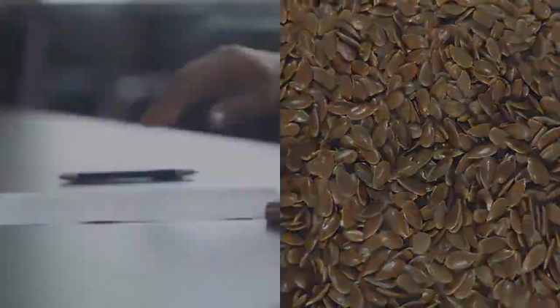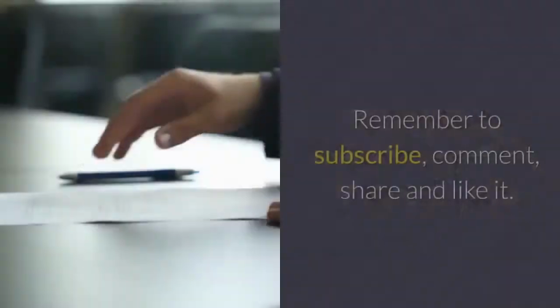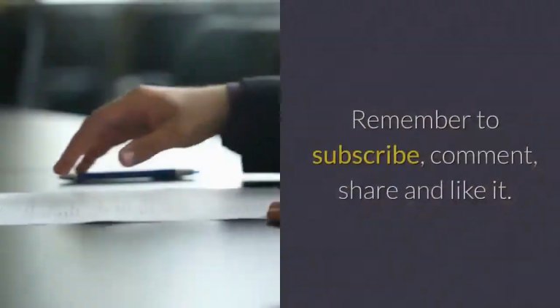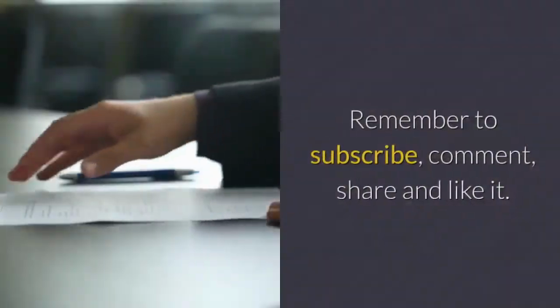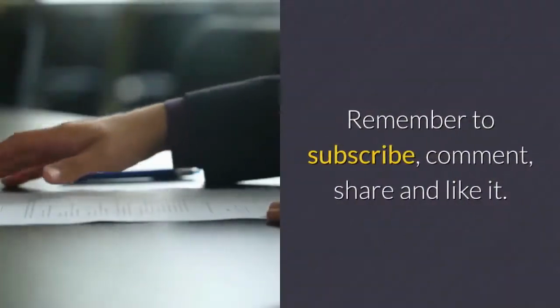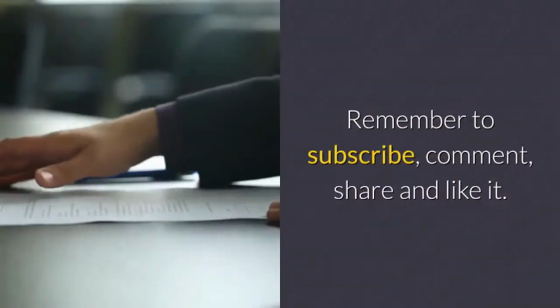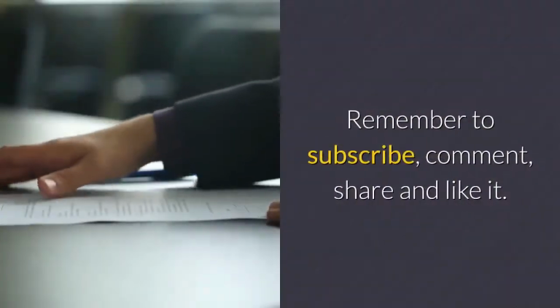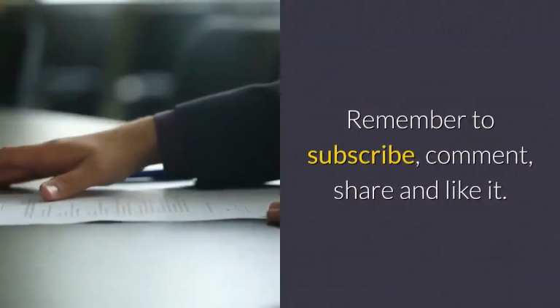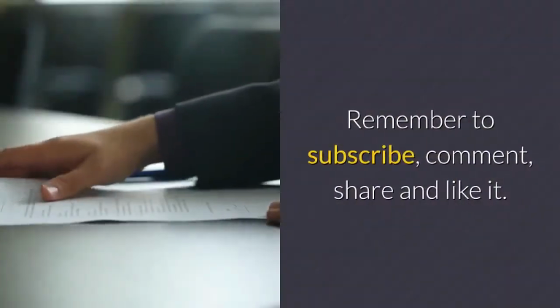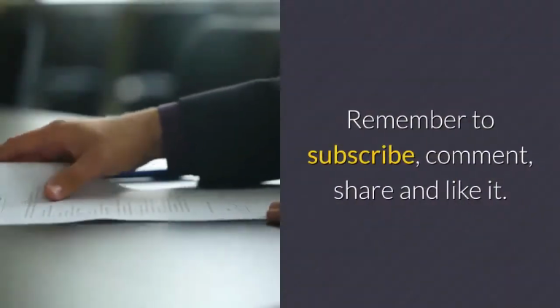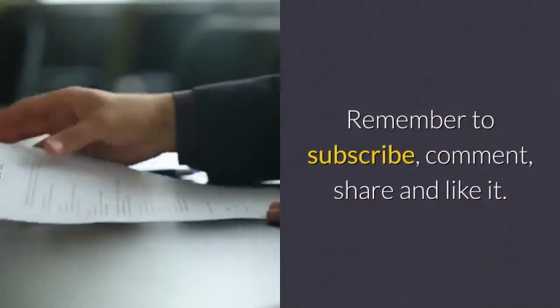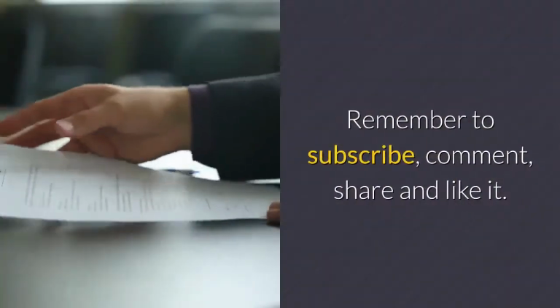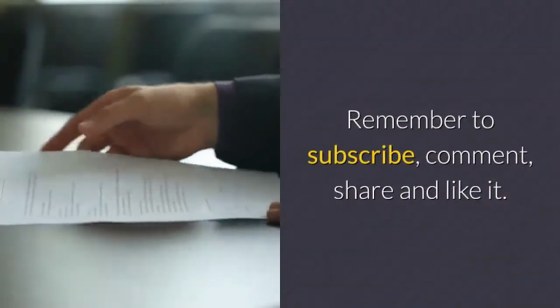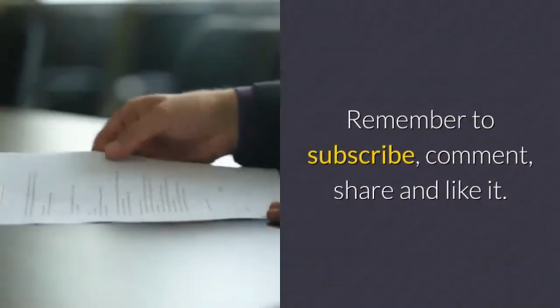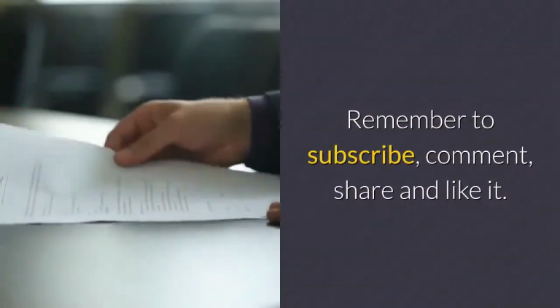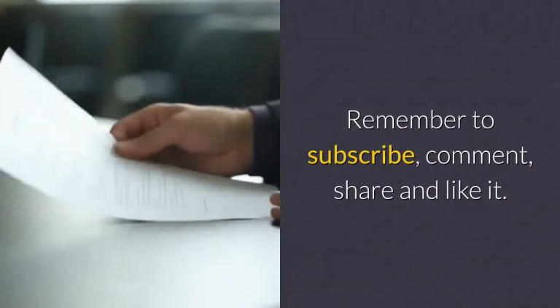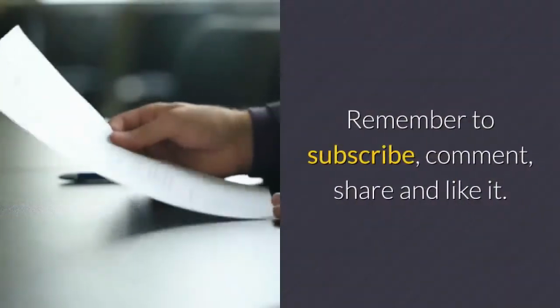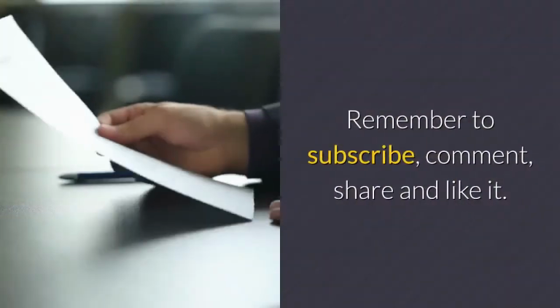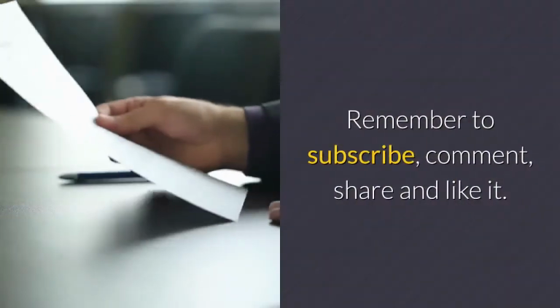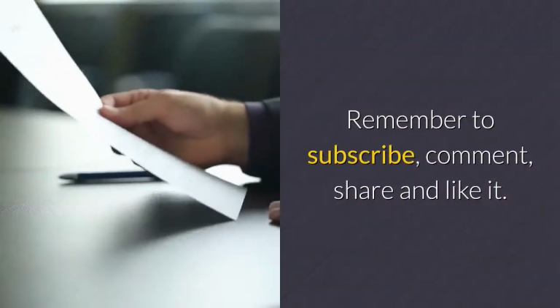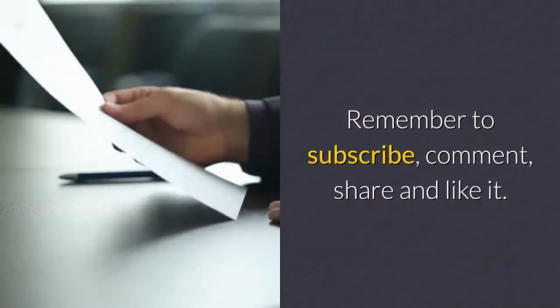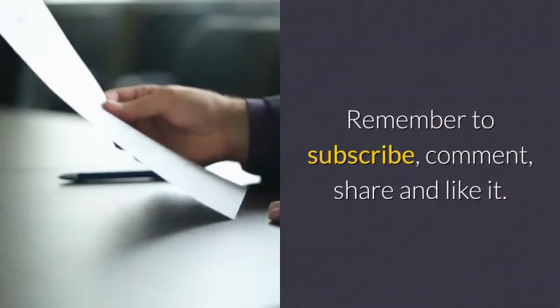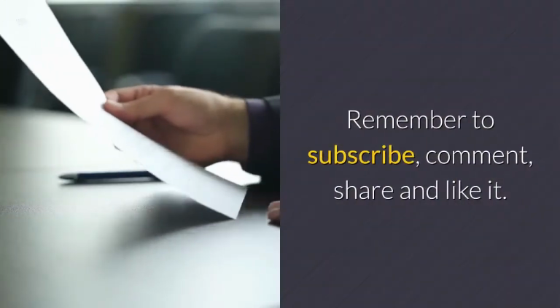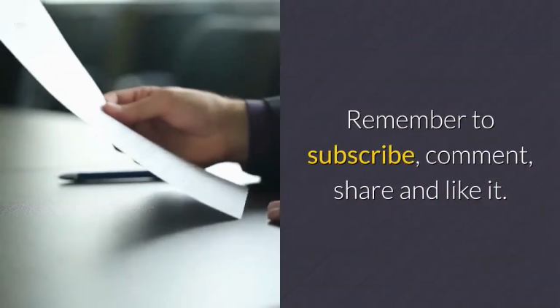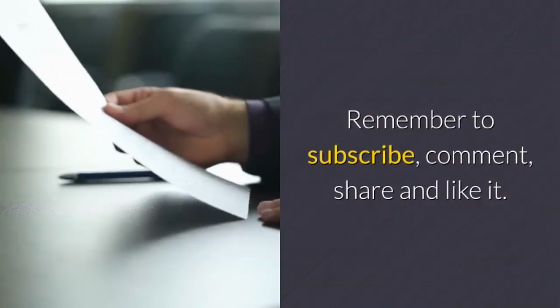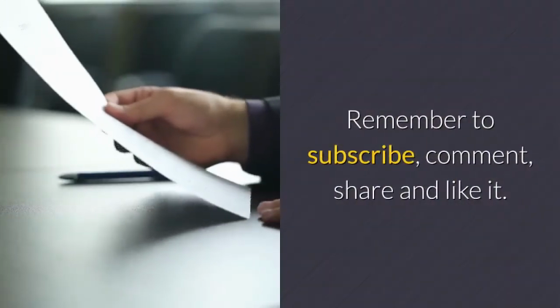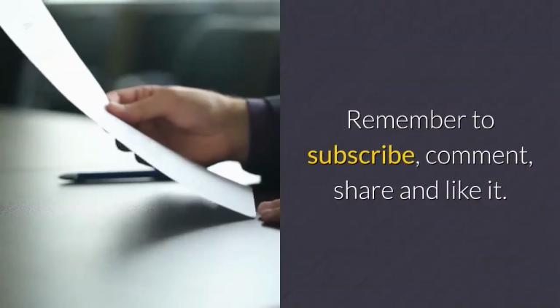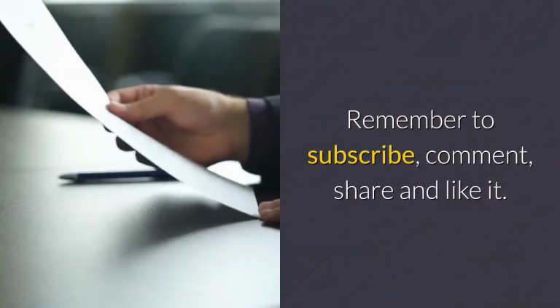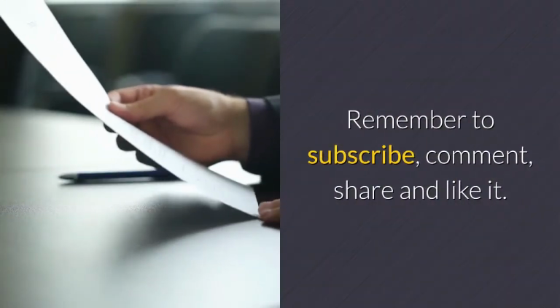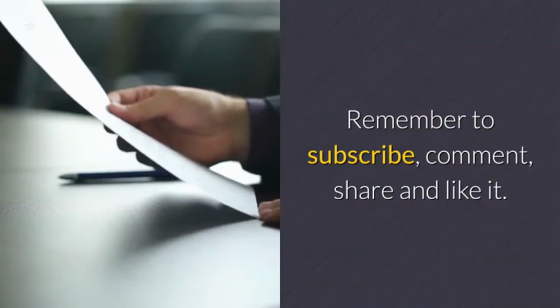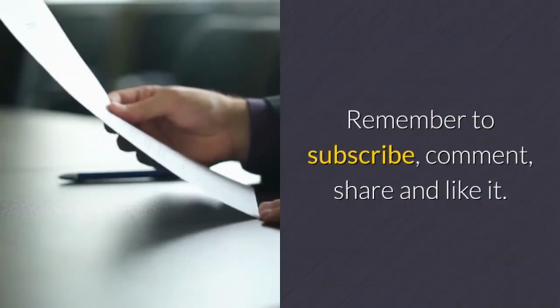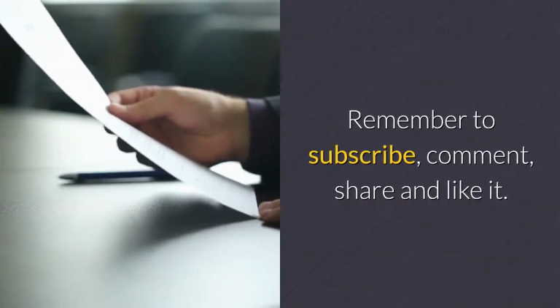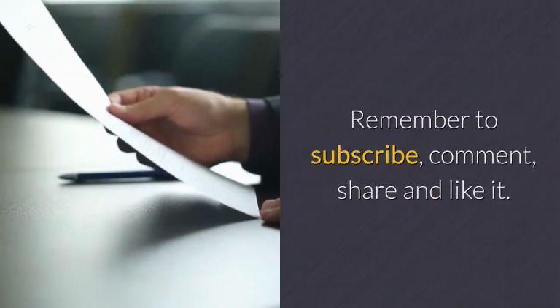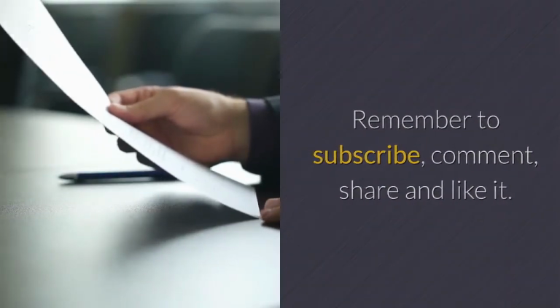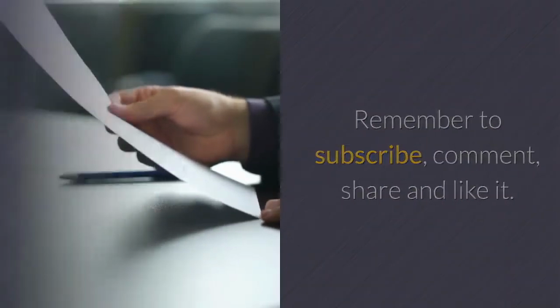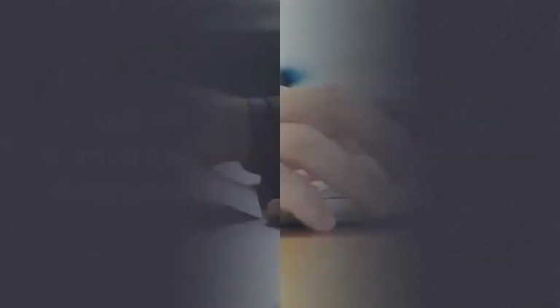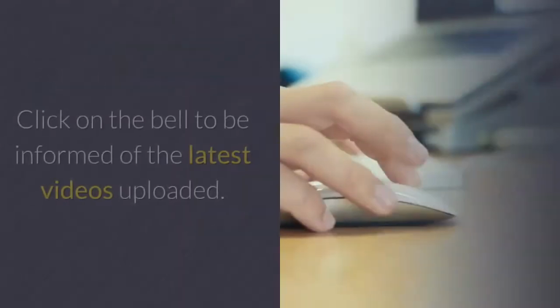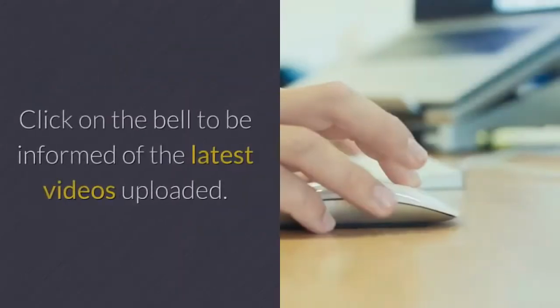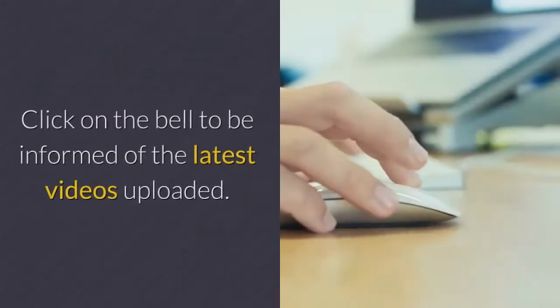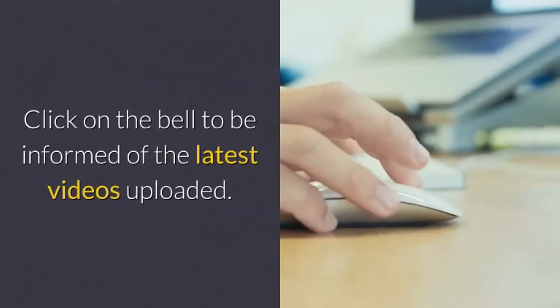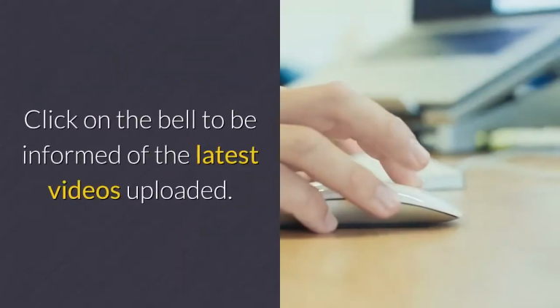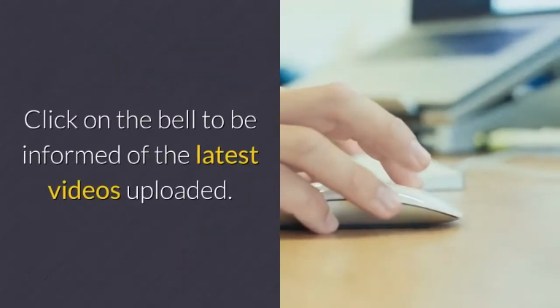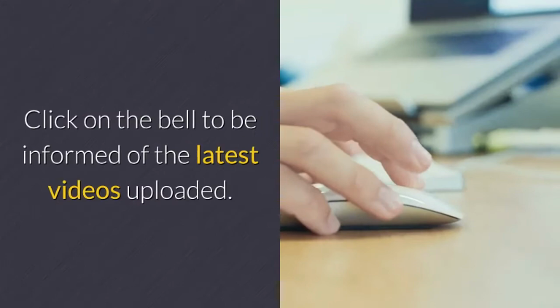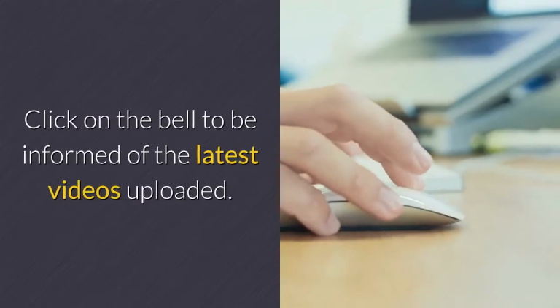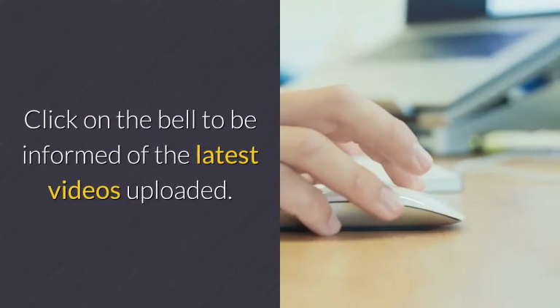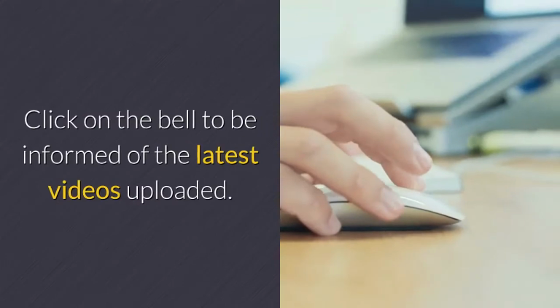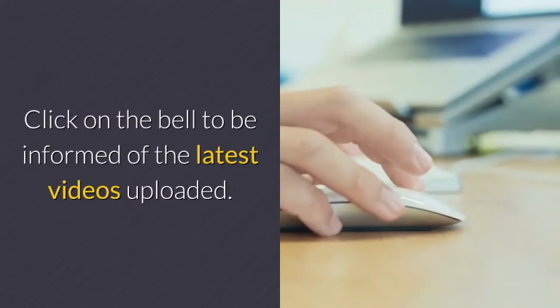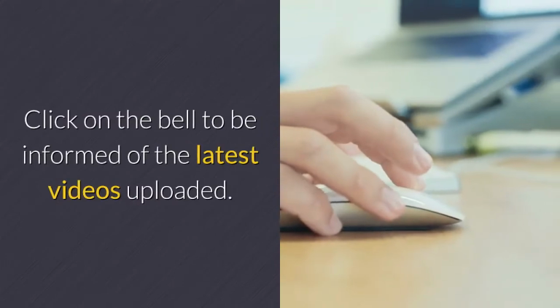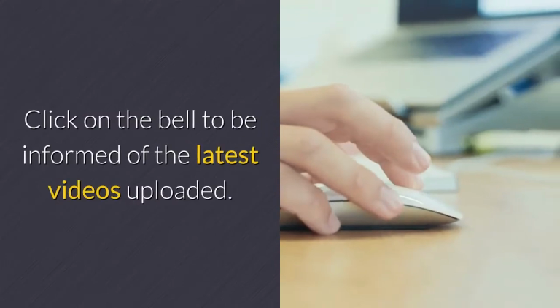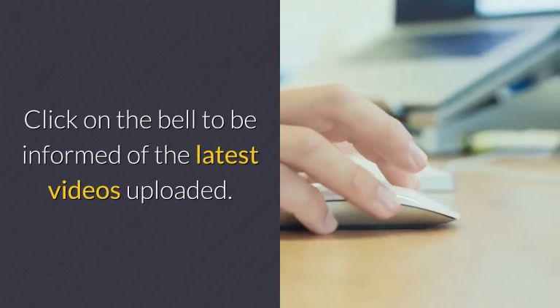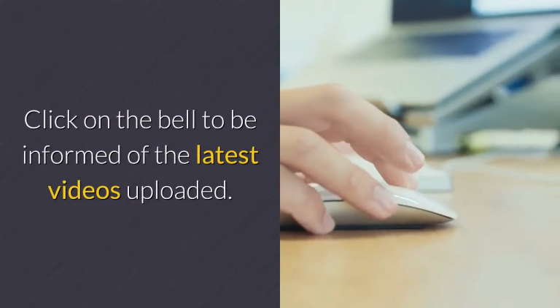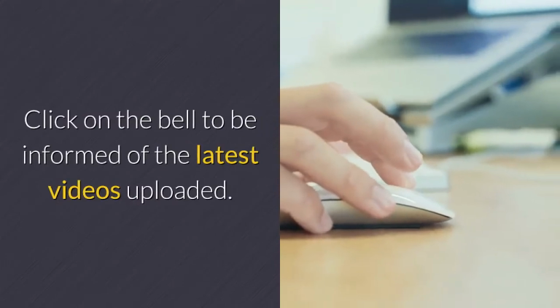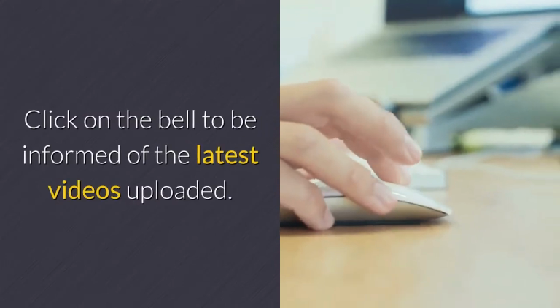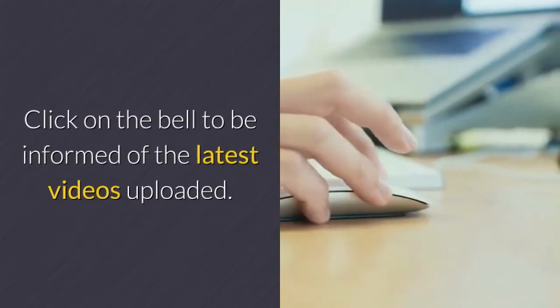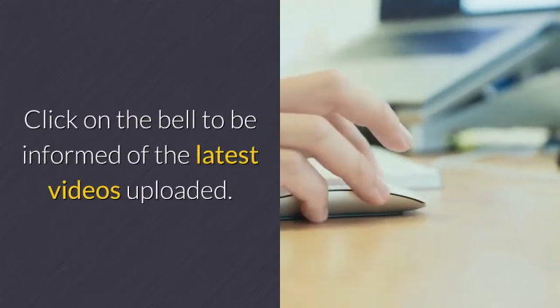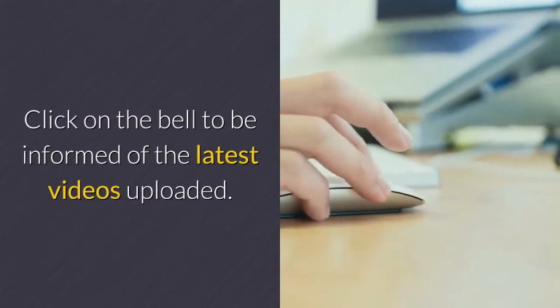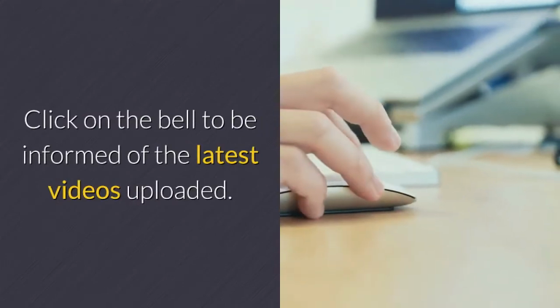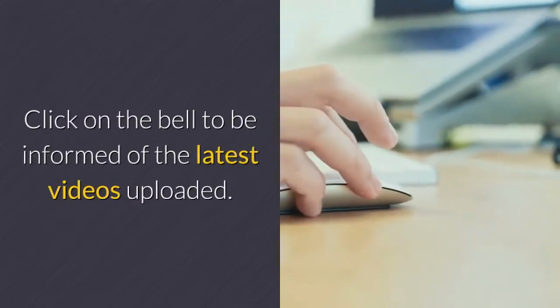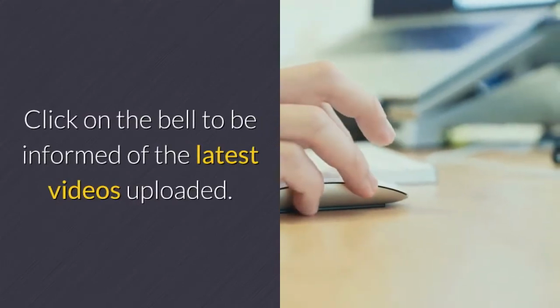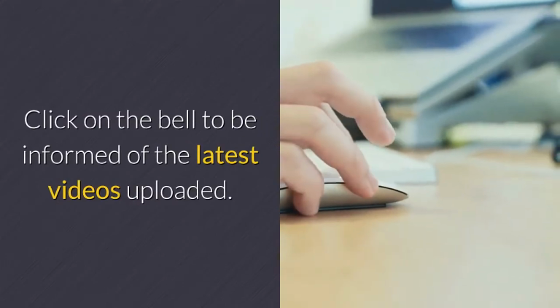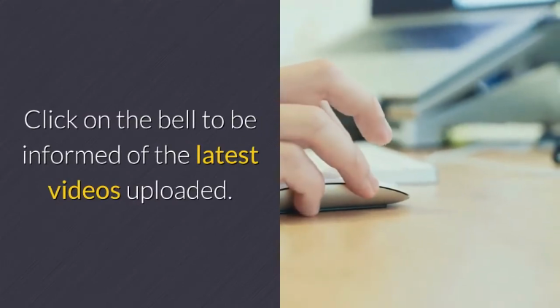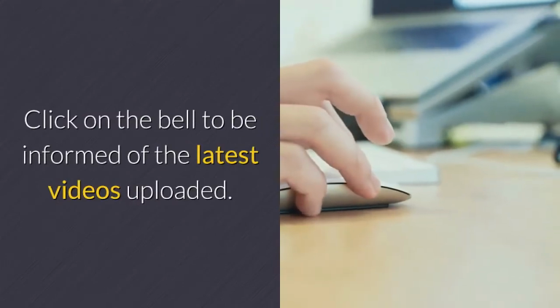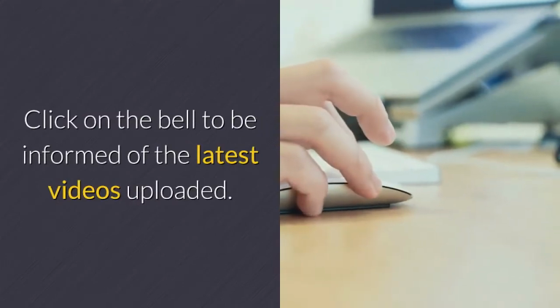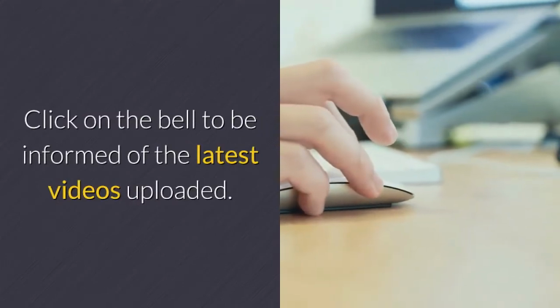Remember to subscribe, comment, share, and like. Click on the bell to be informed of the latest videos uploaded.